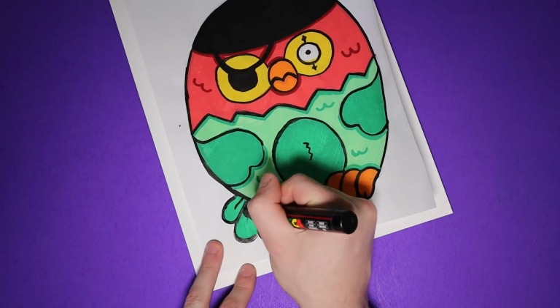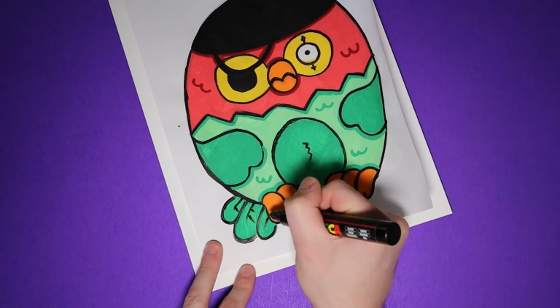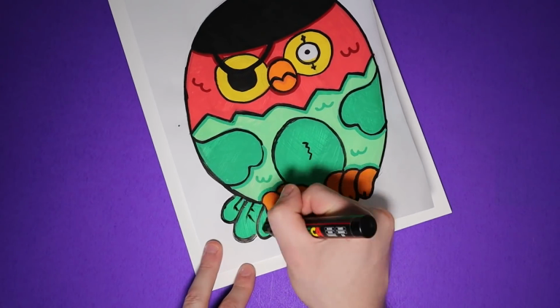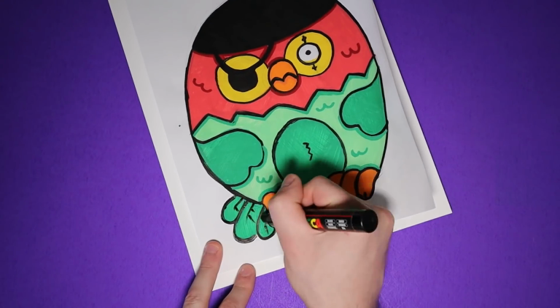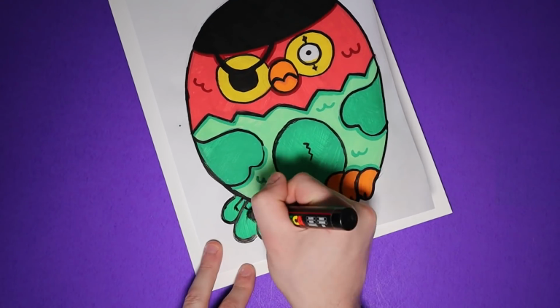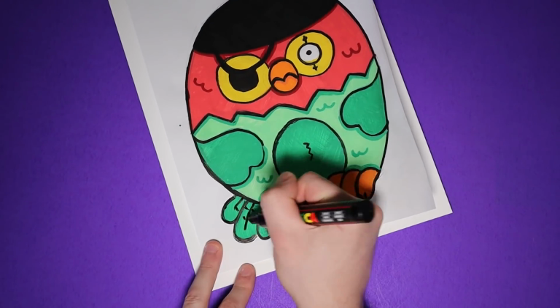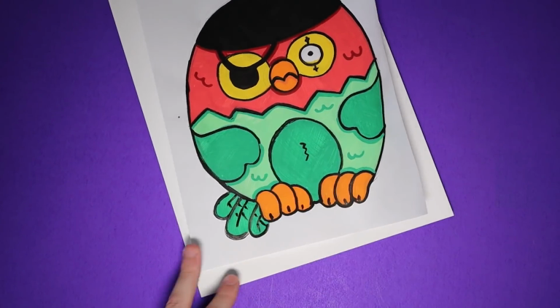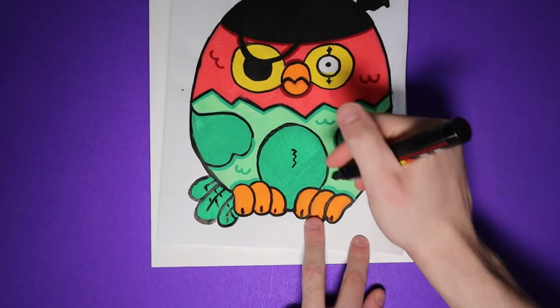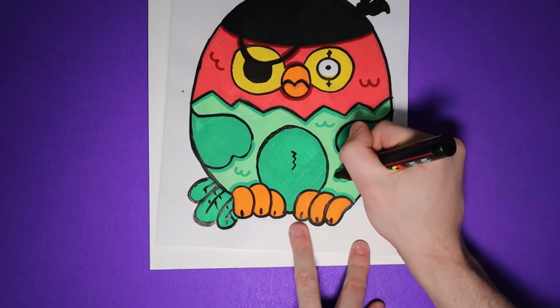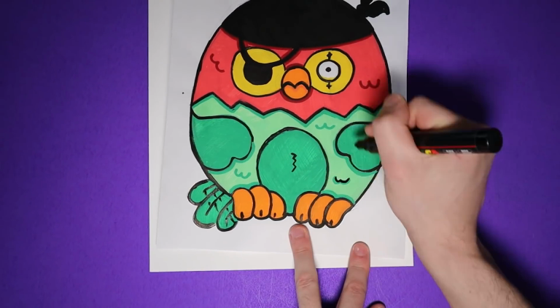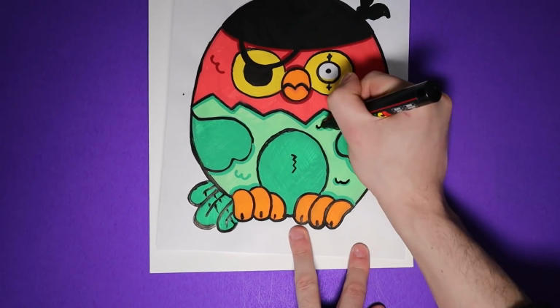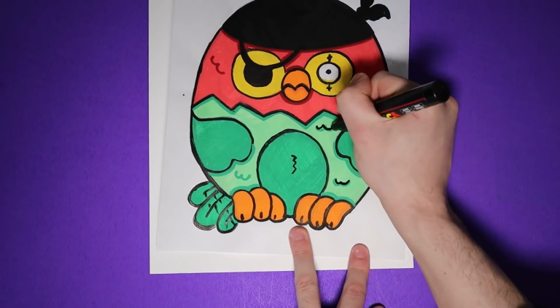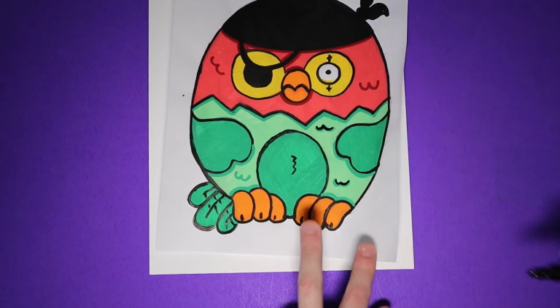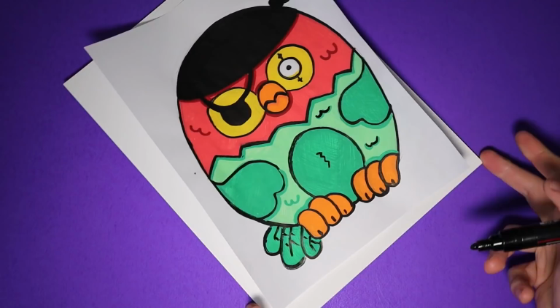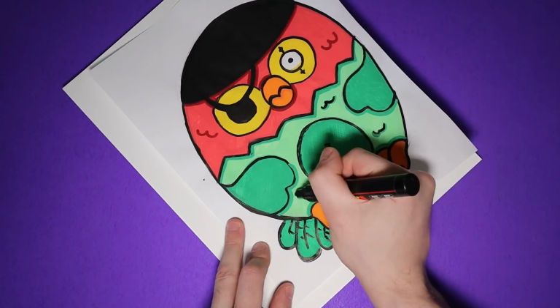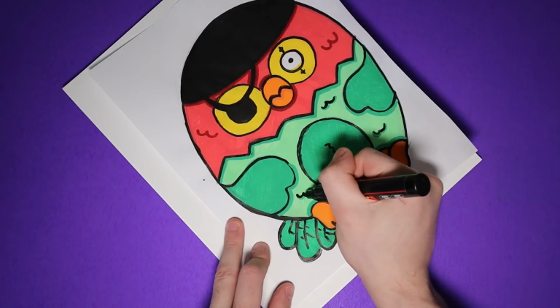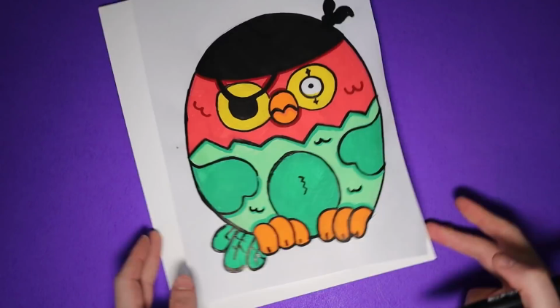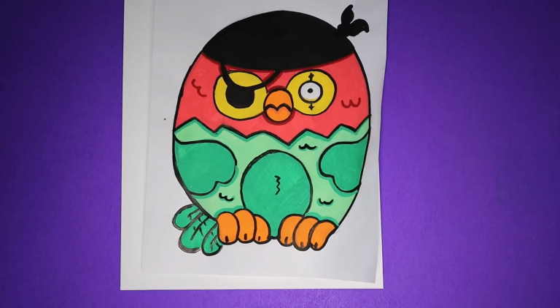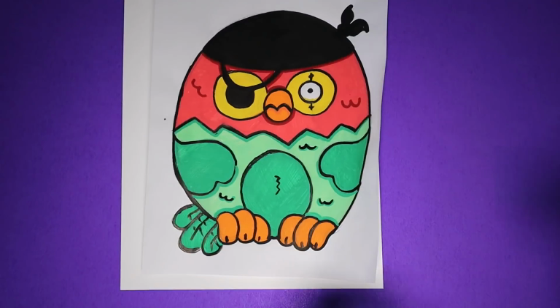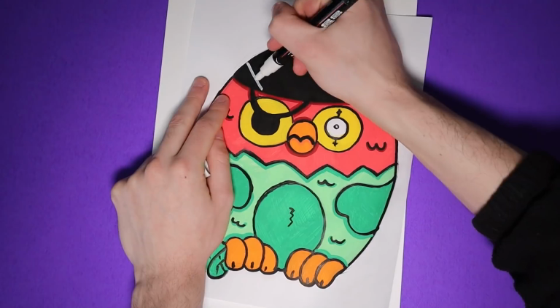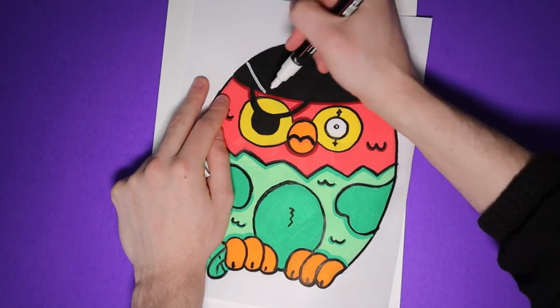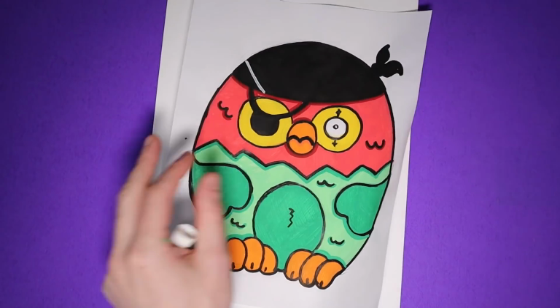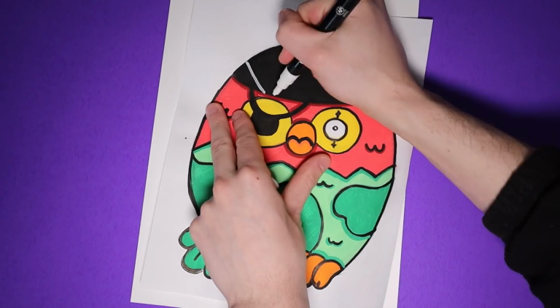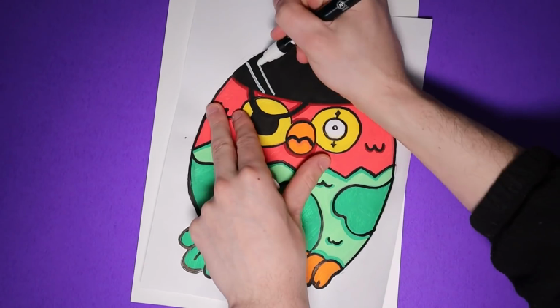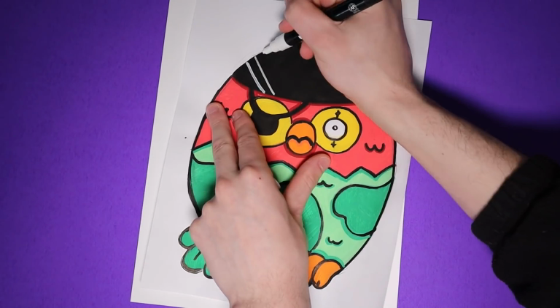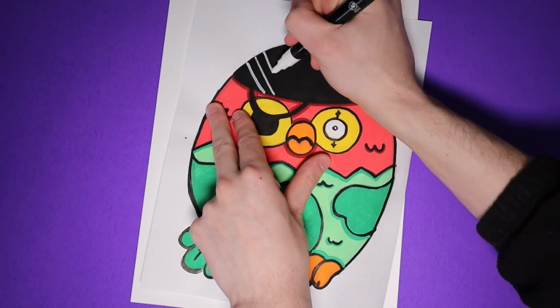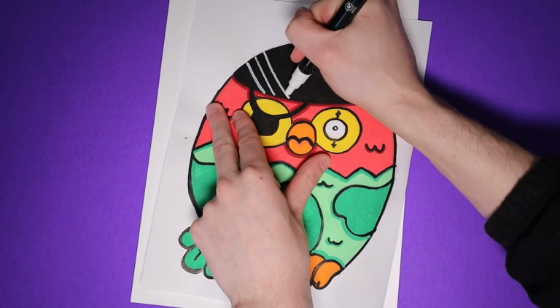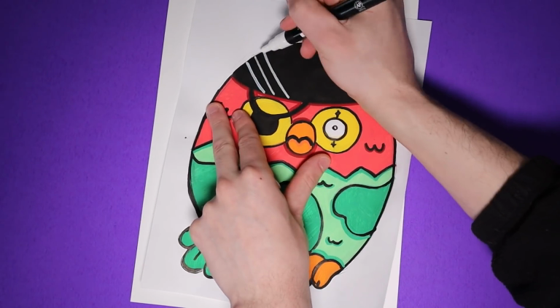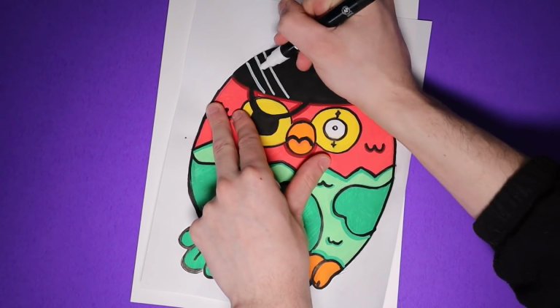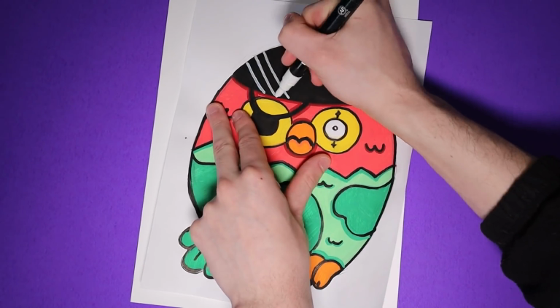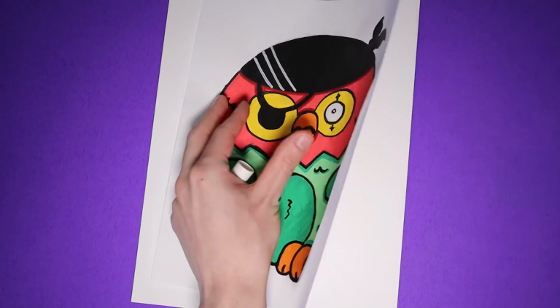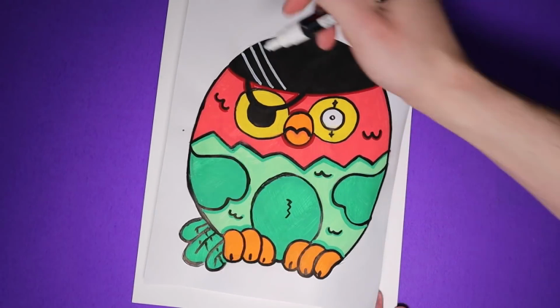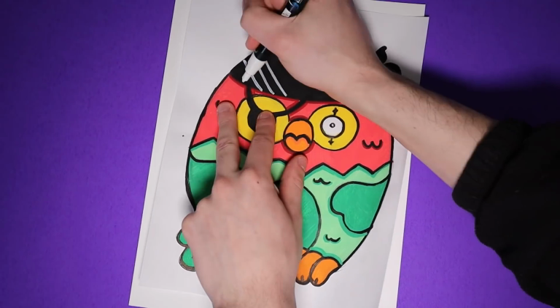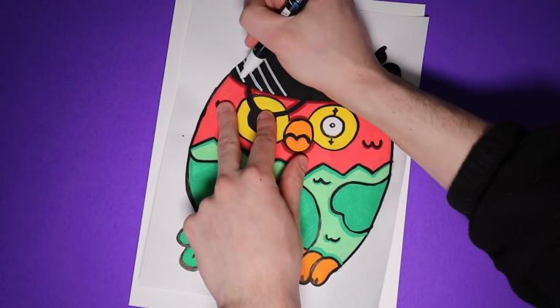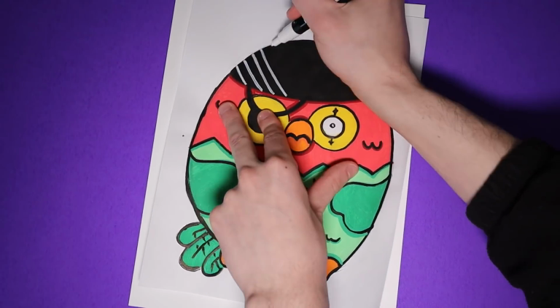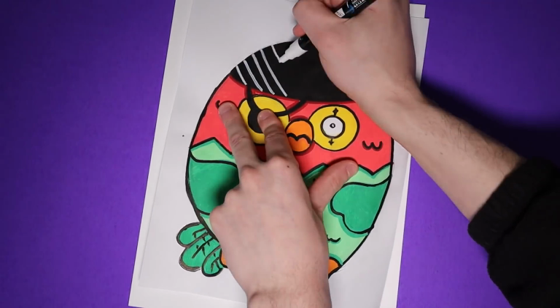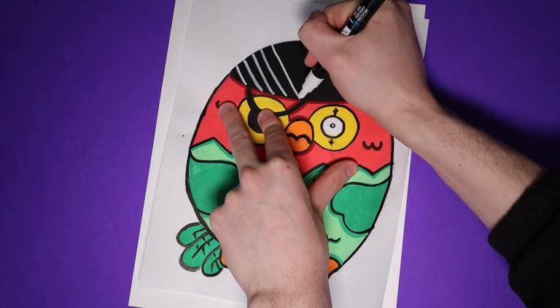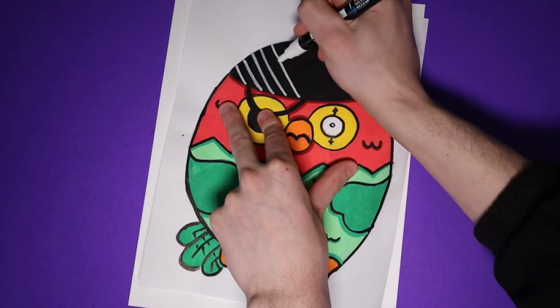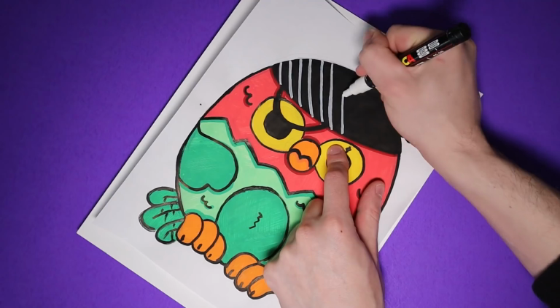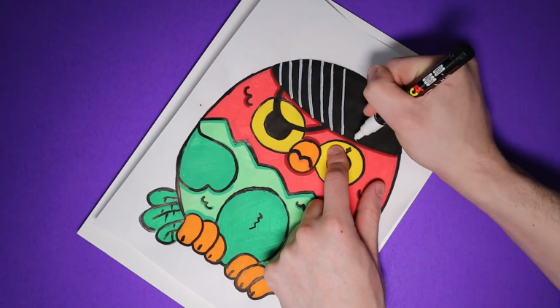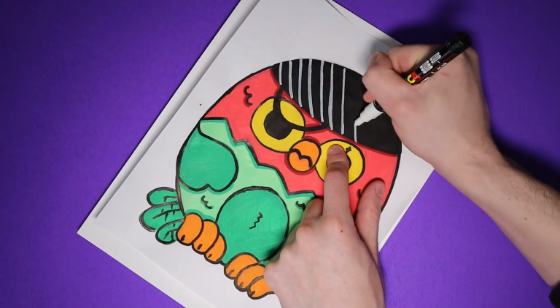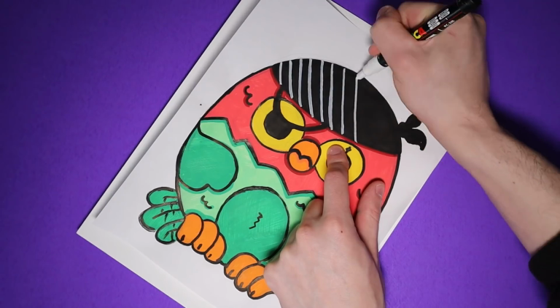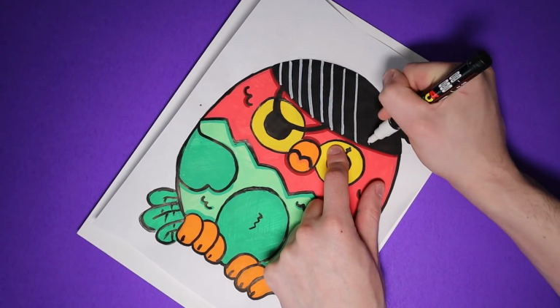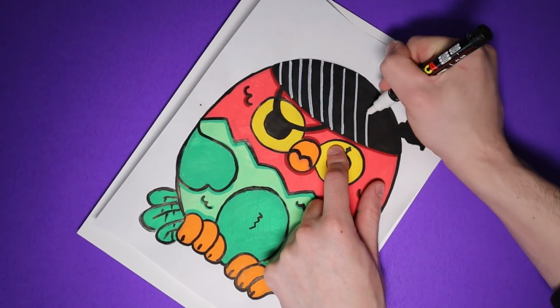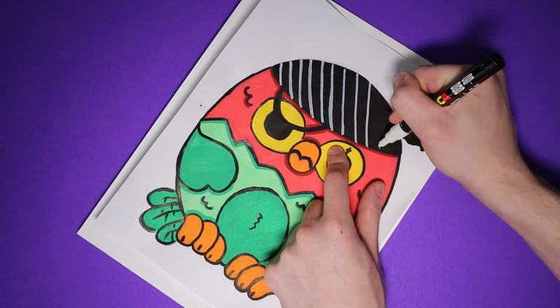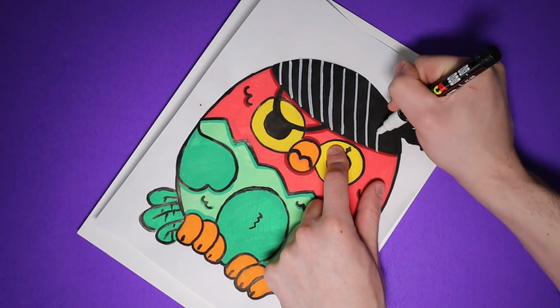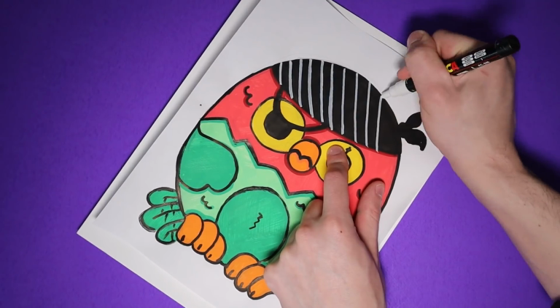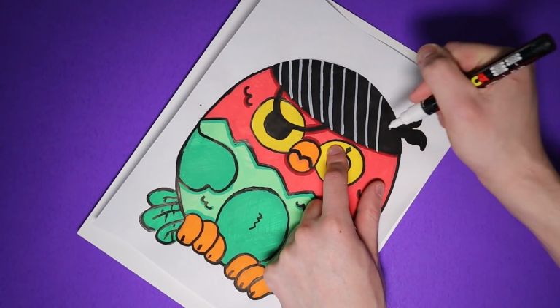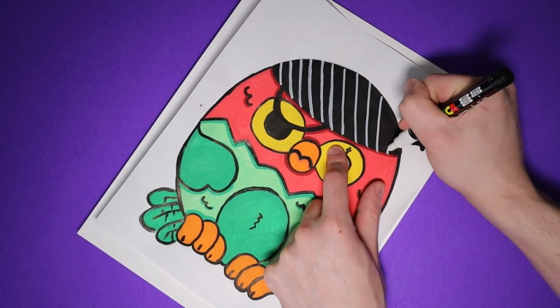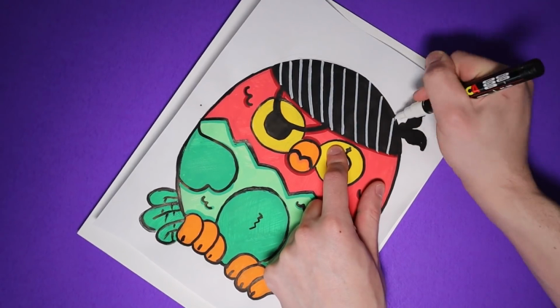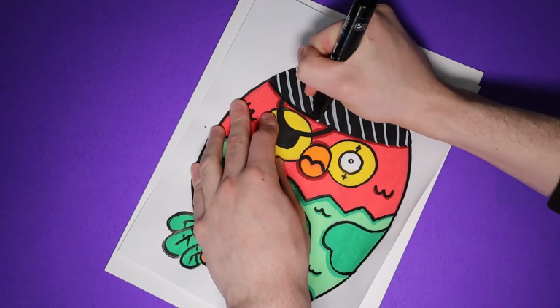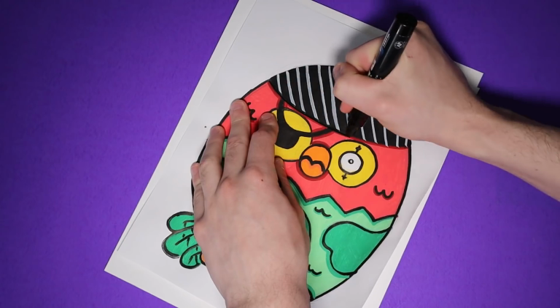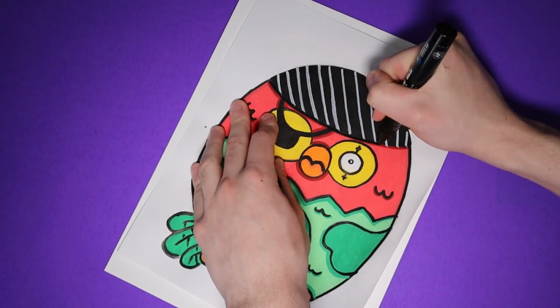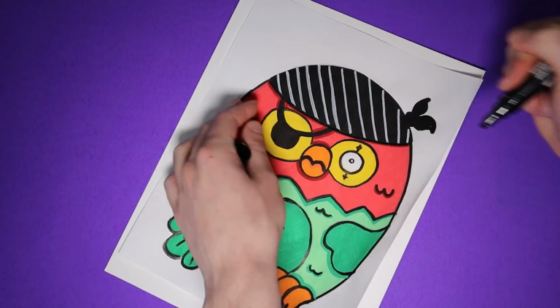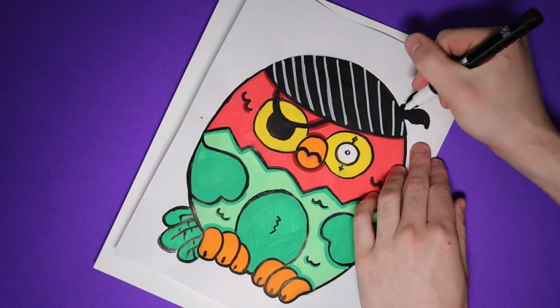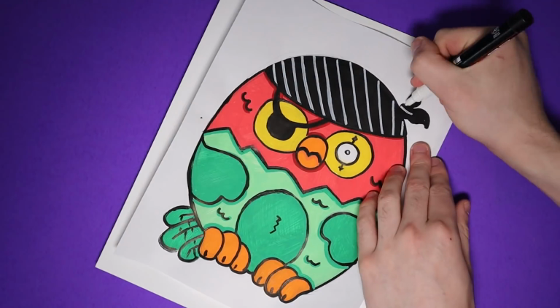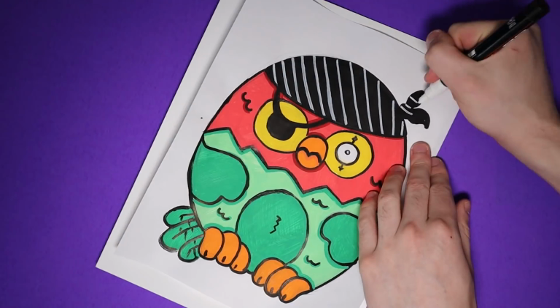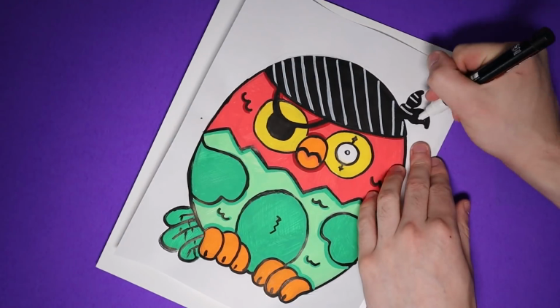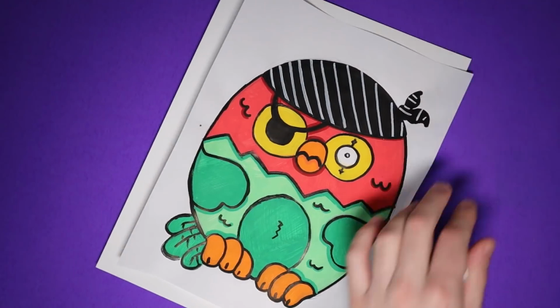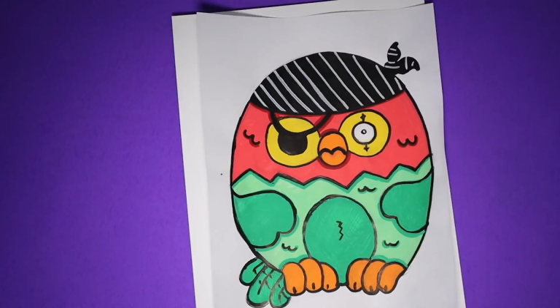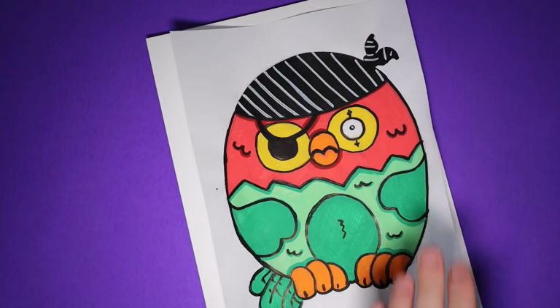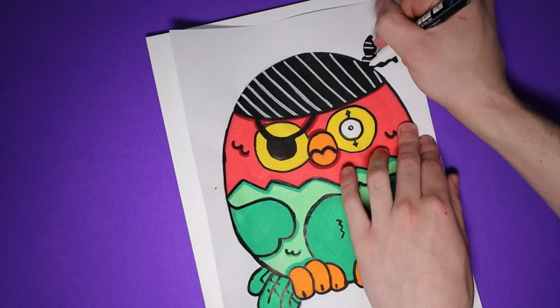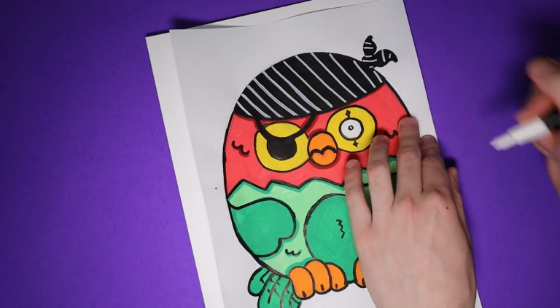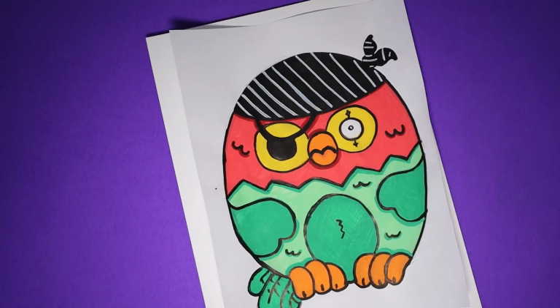Then I did some touch-ups and finishing touches. I felt like the bandana needed a little extra flair to add to the drama, so I added a few stripes on it.